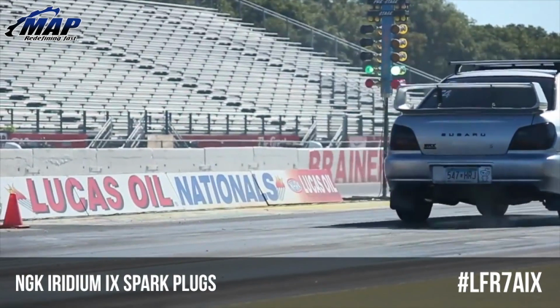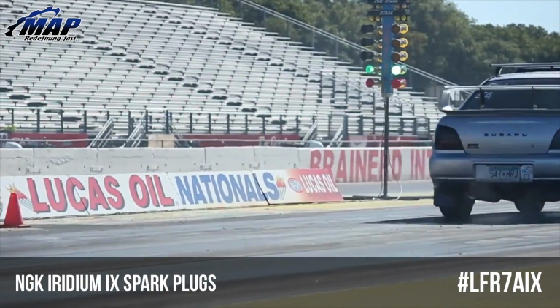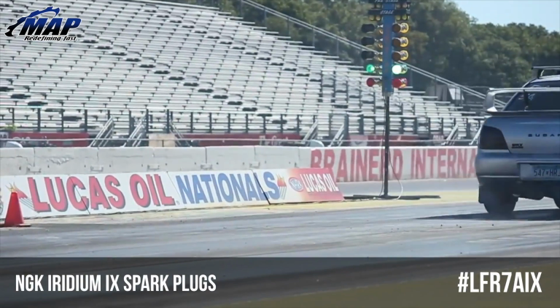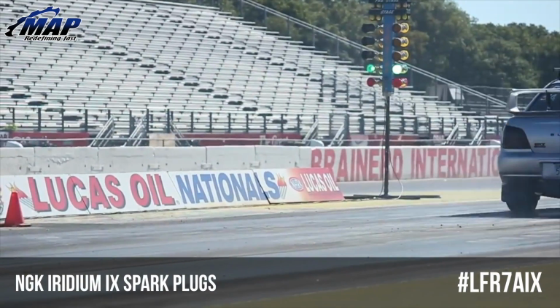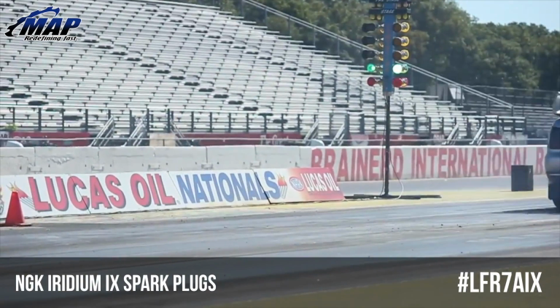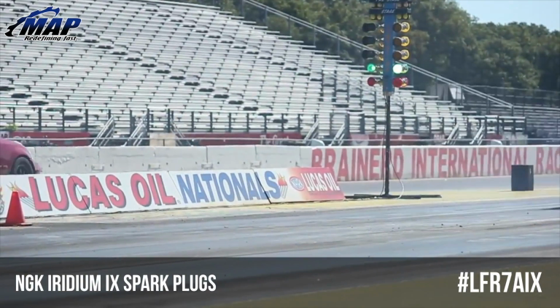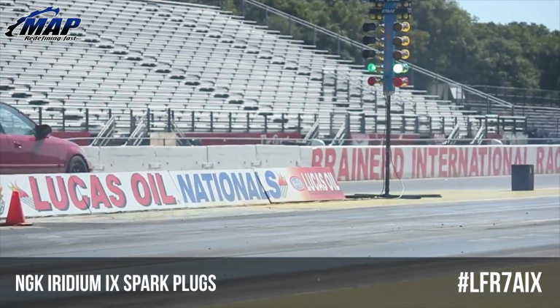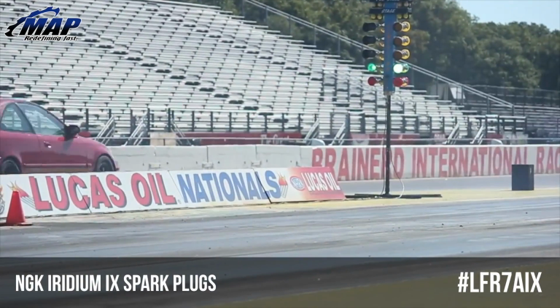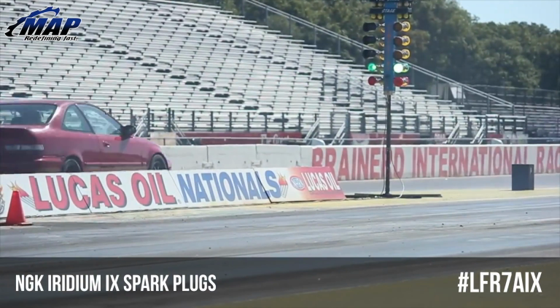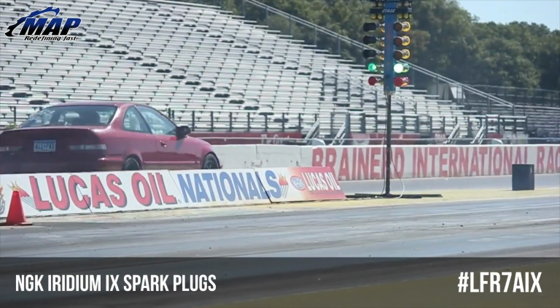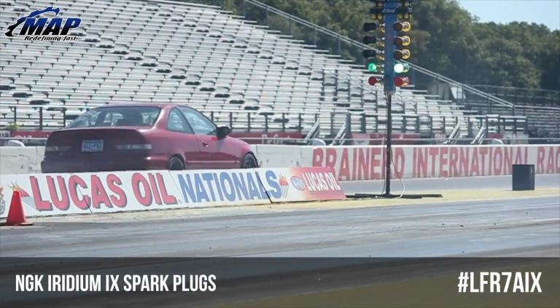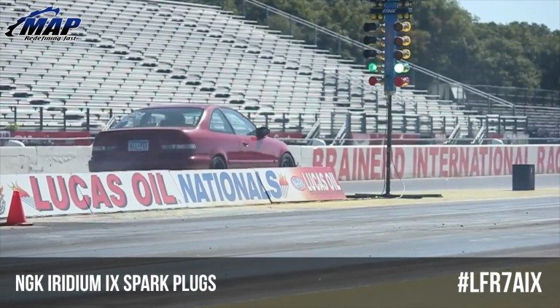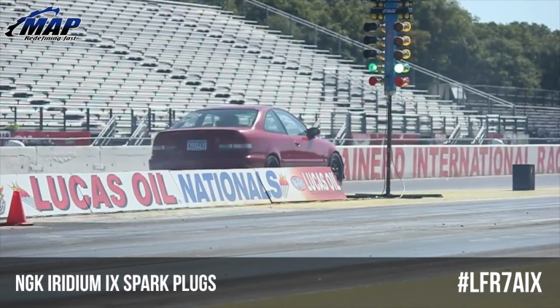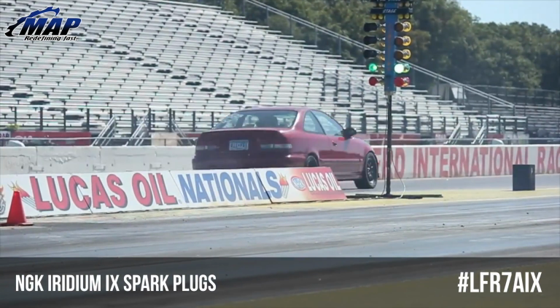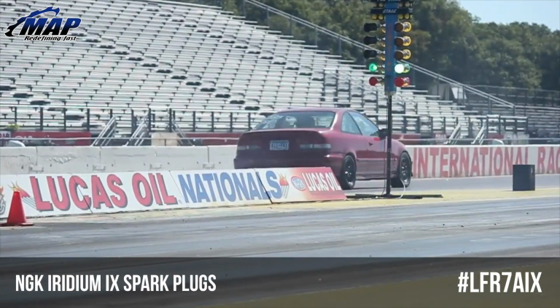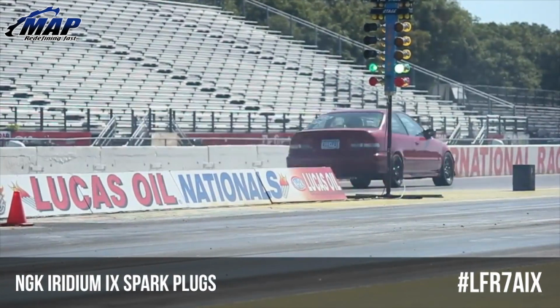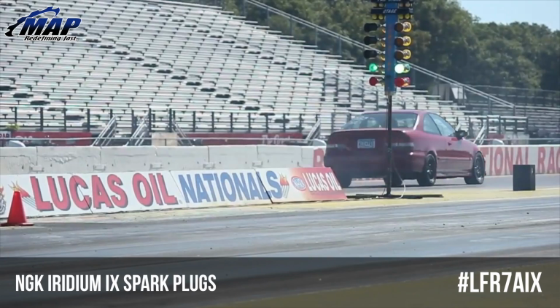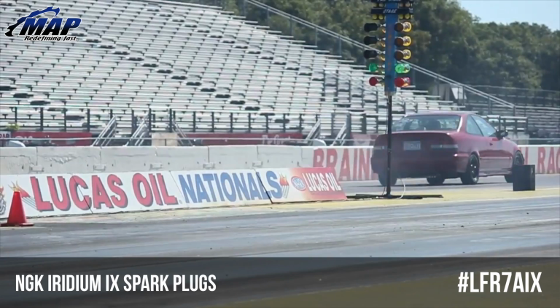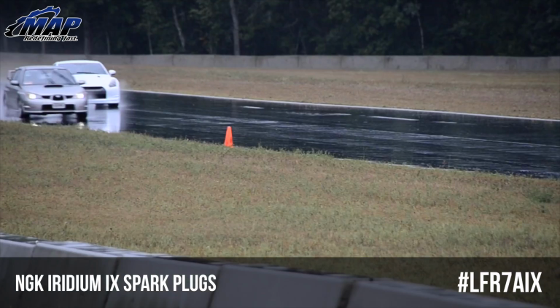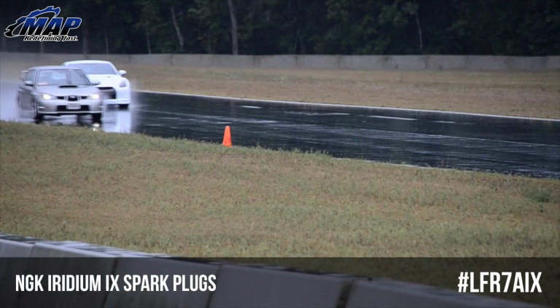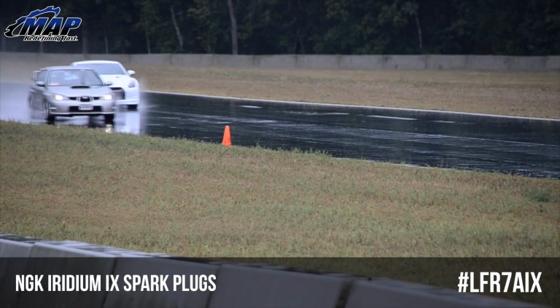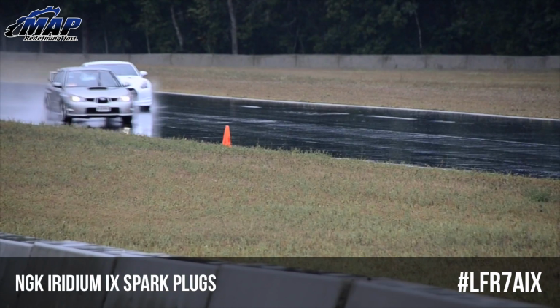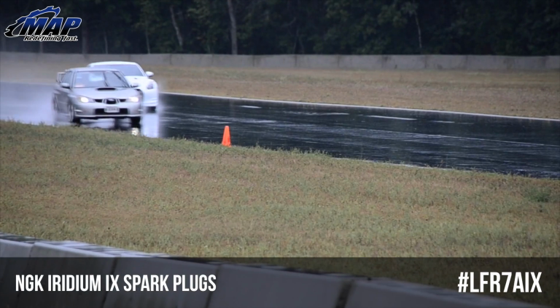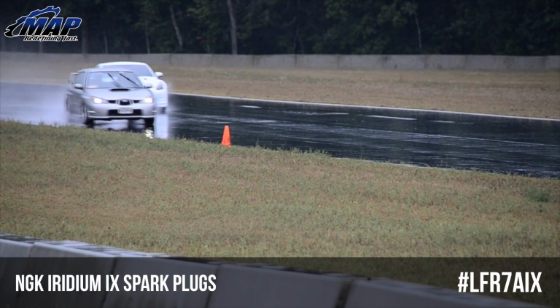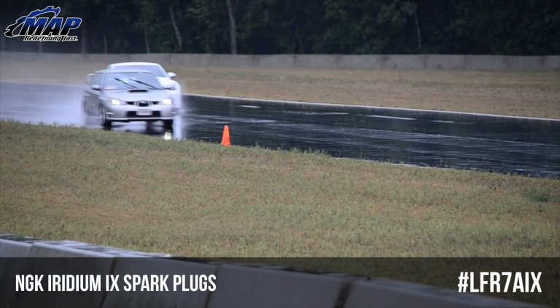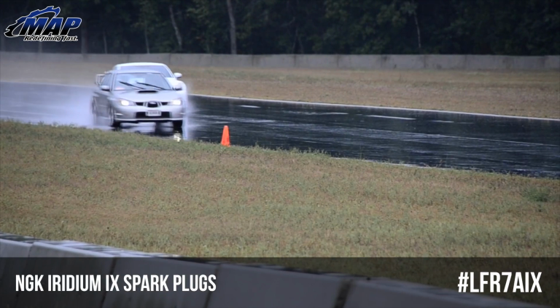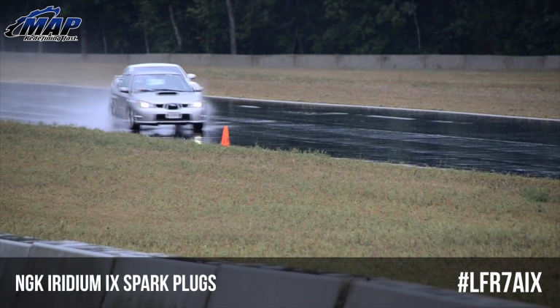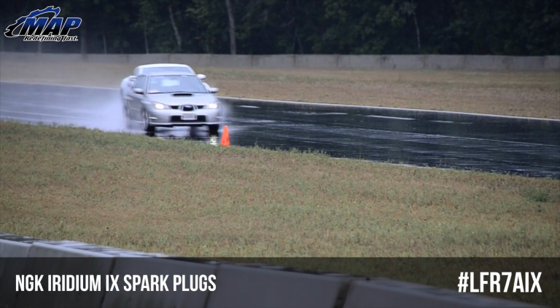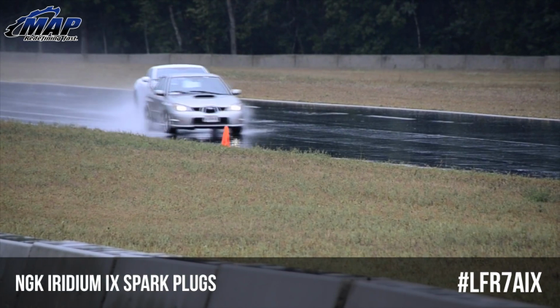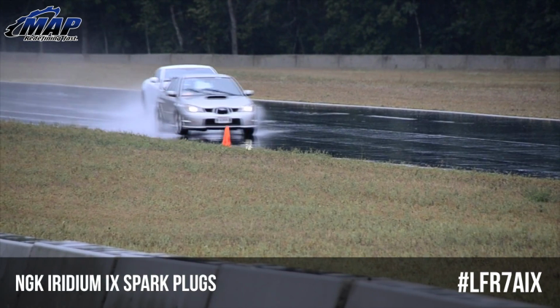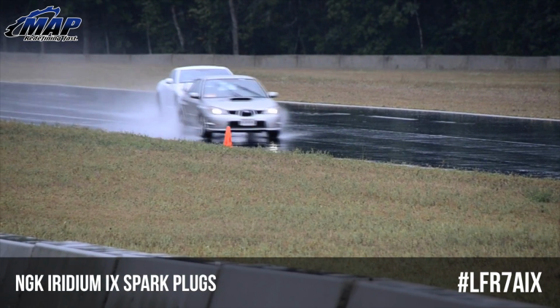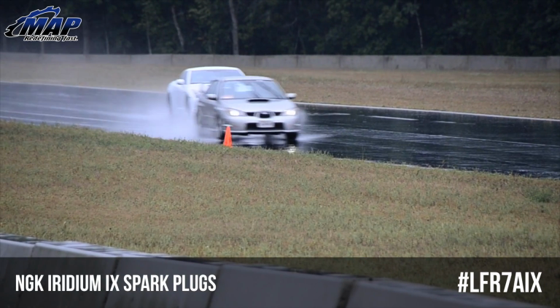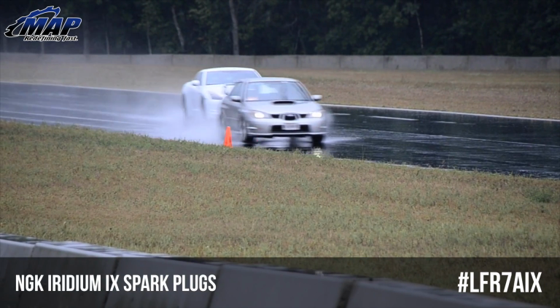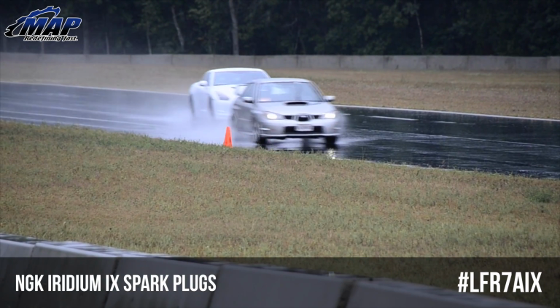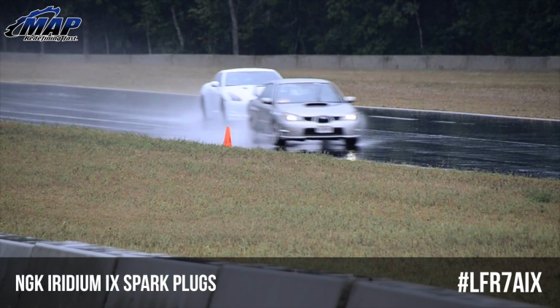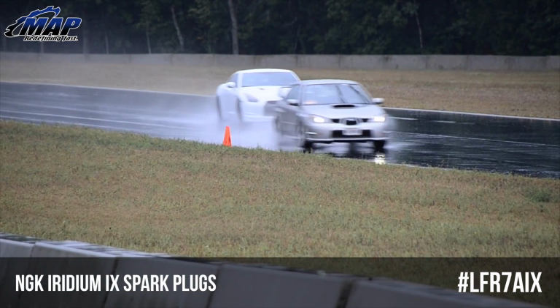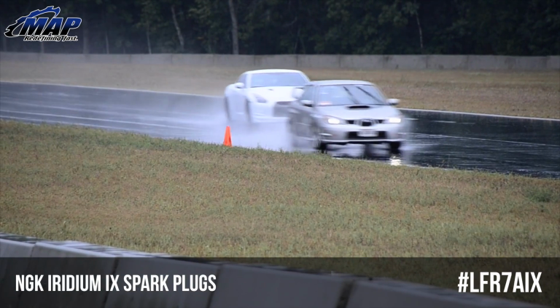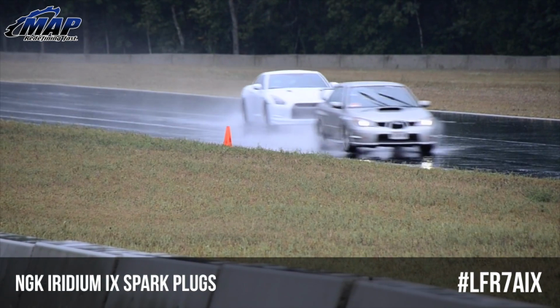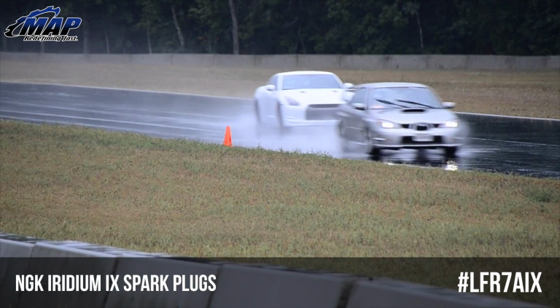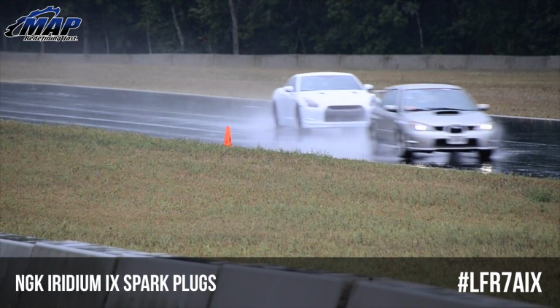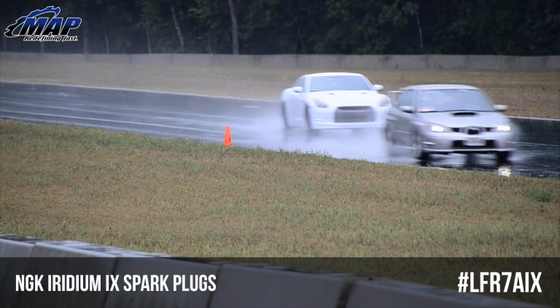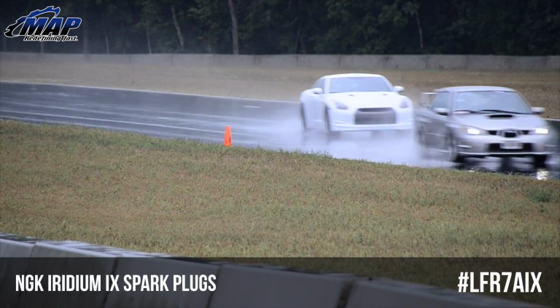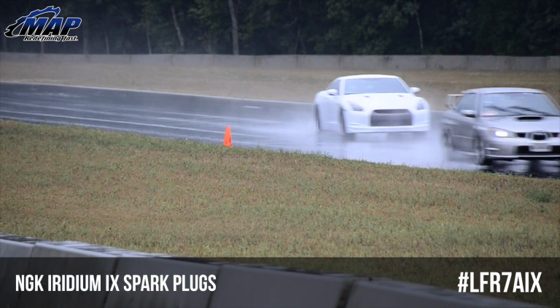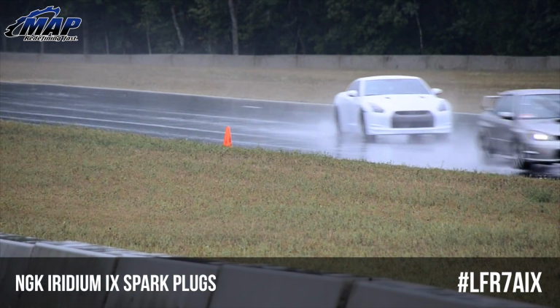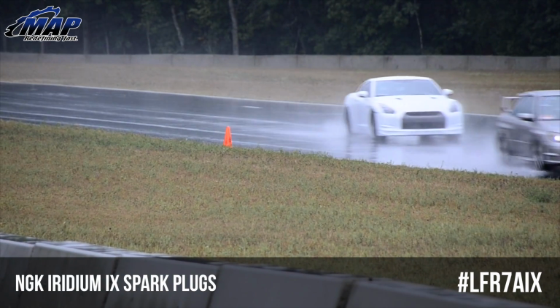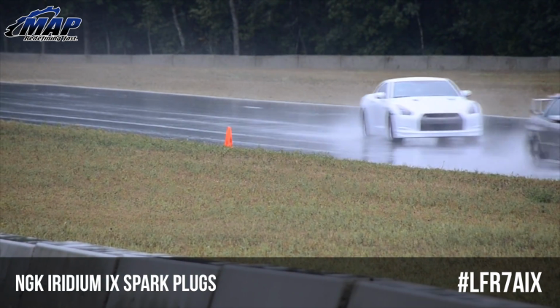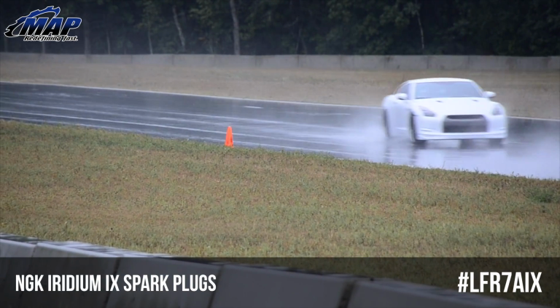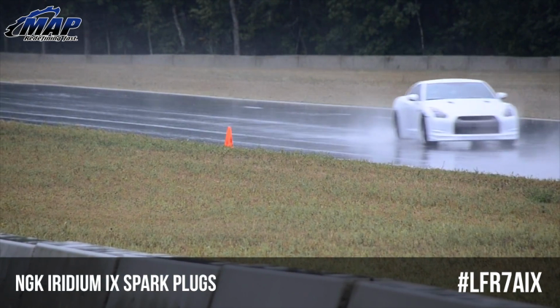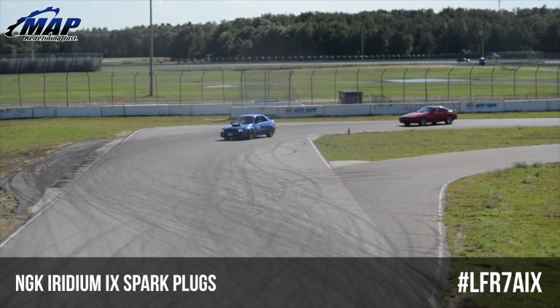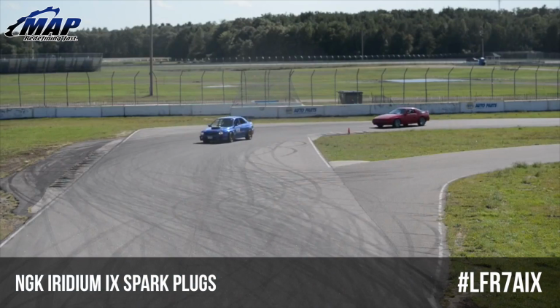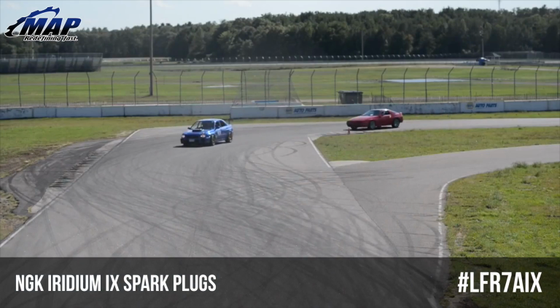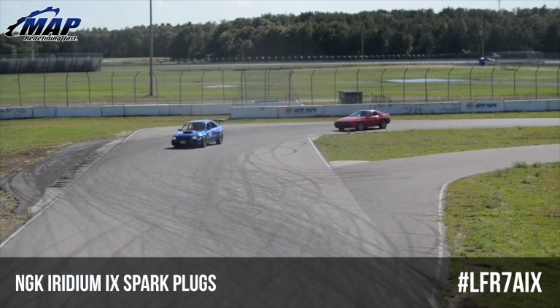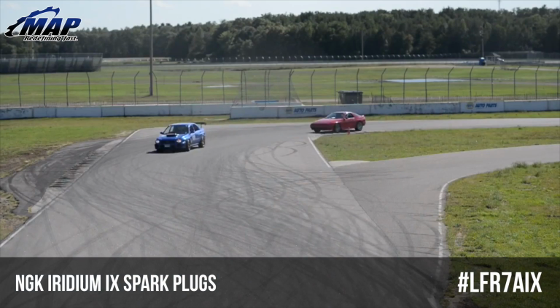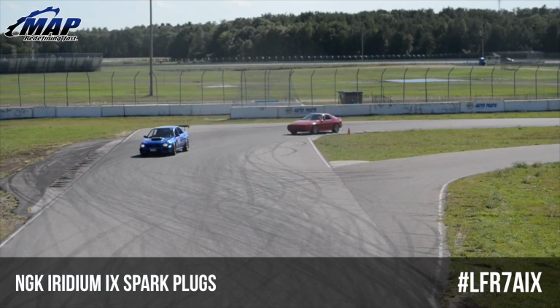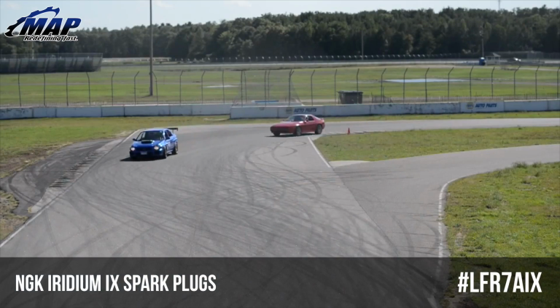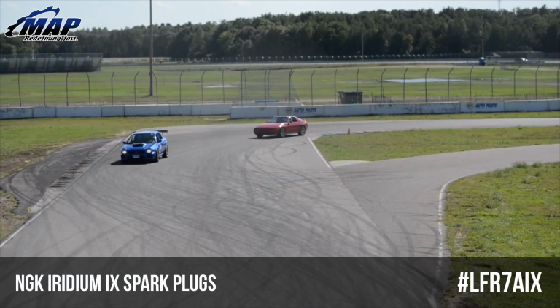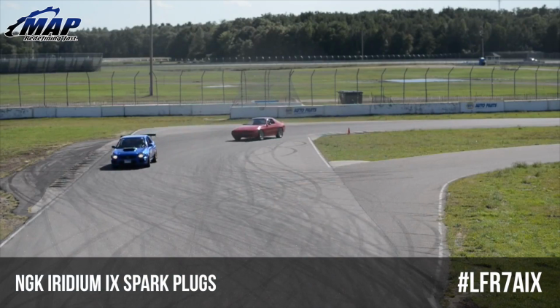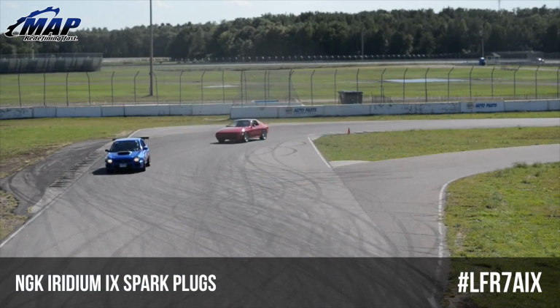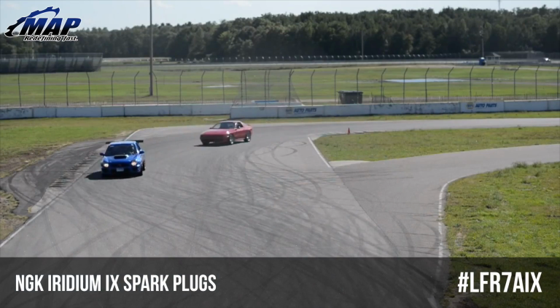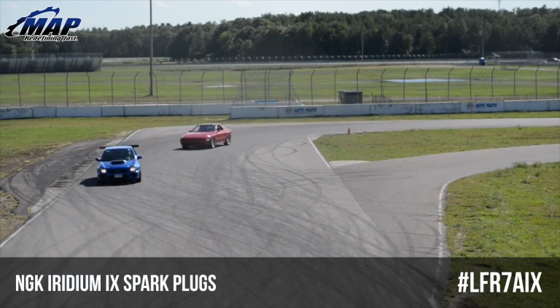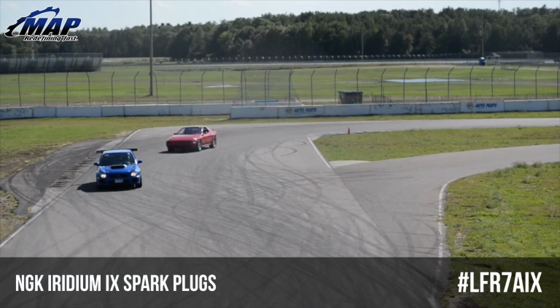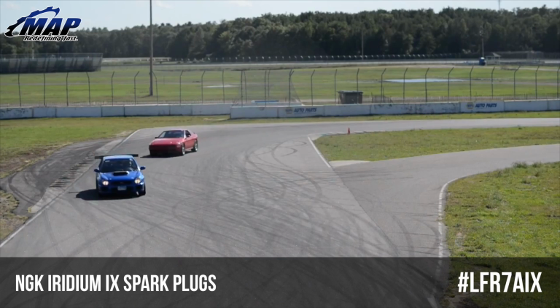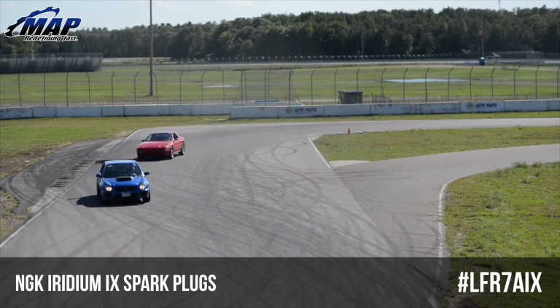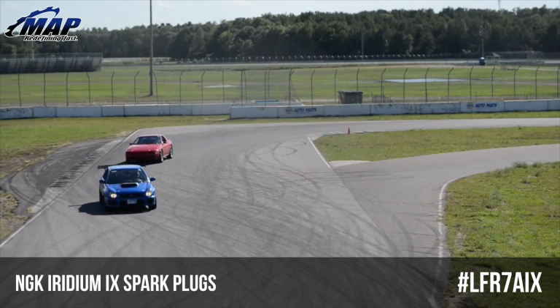You will see a more steady idle, extreme ignitability, improved throttle response, better gas mileage, and superior anti-fouling.